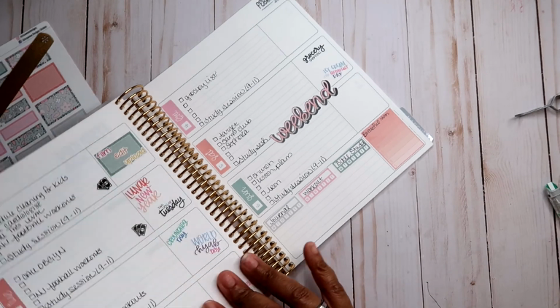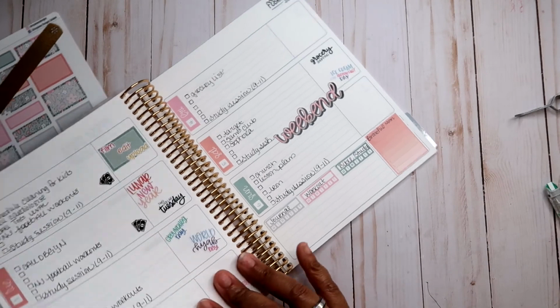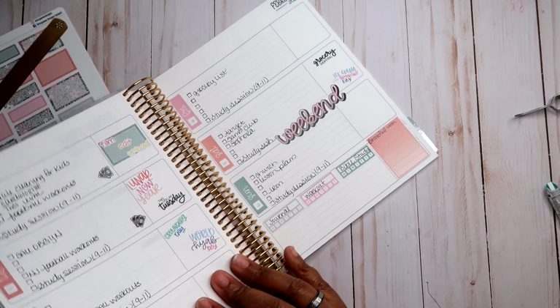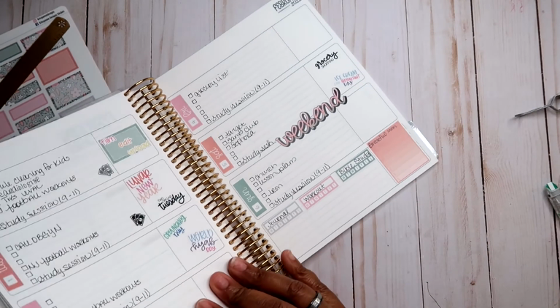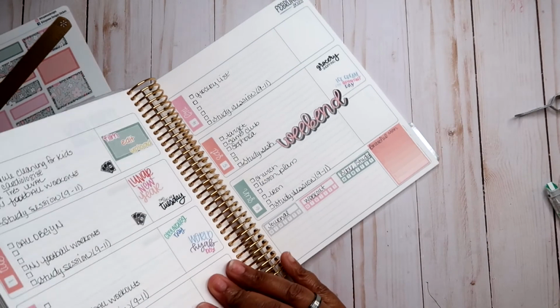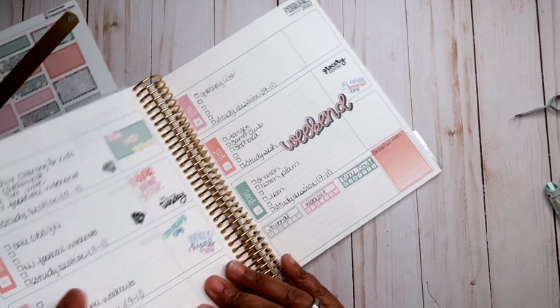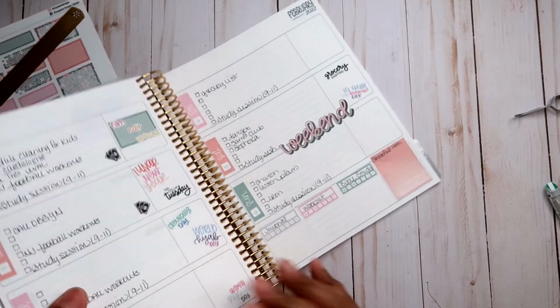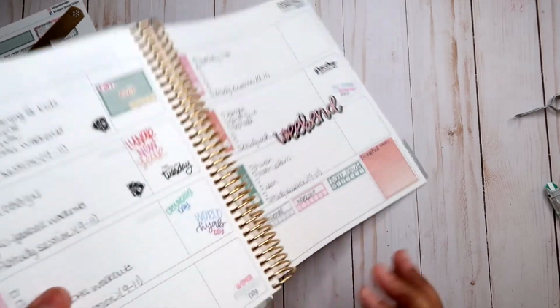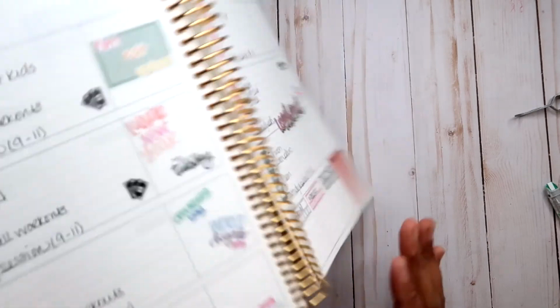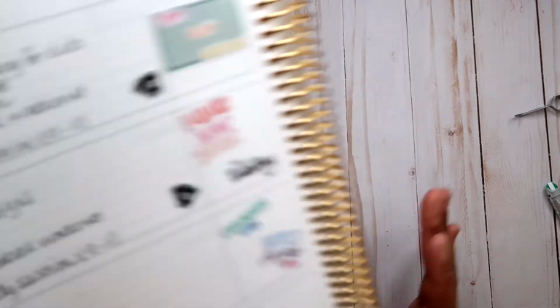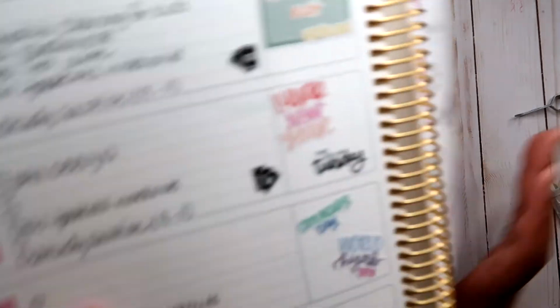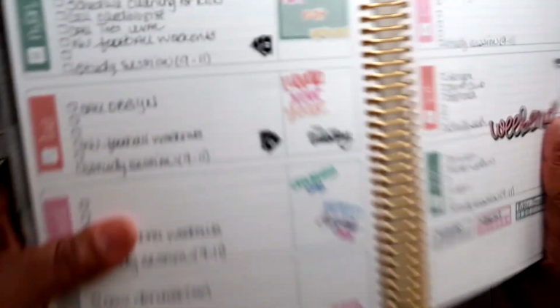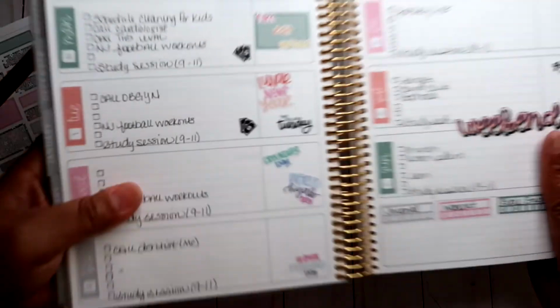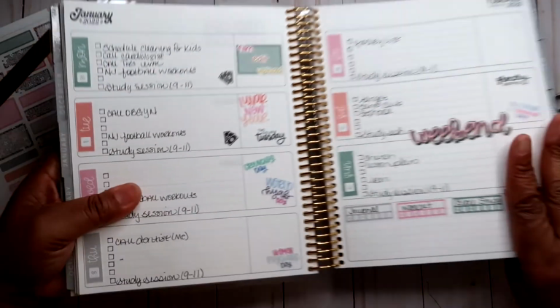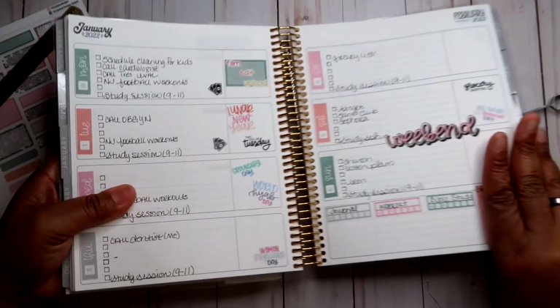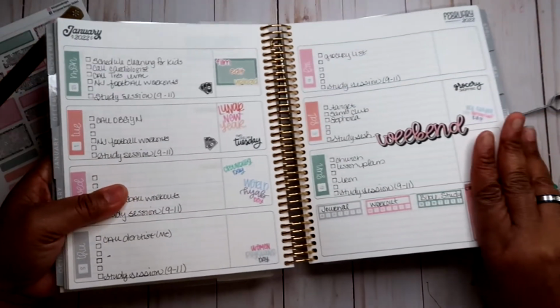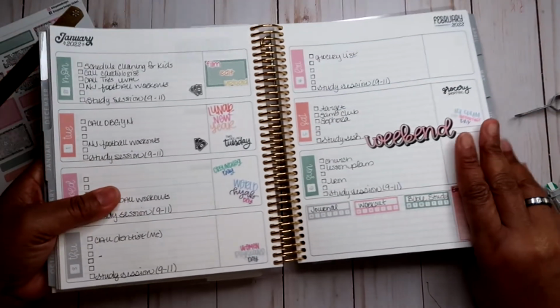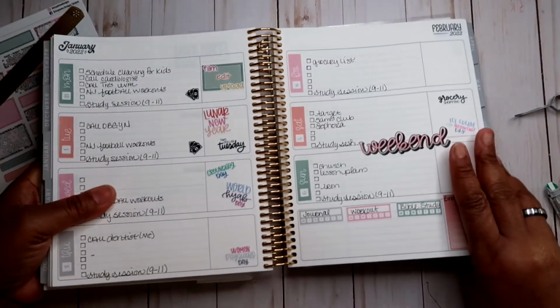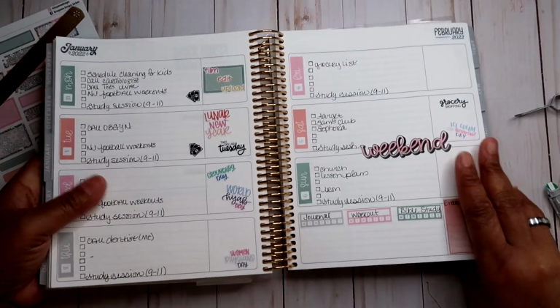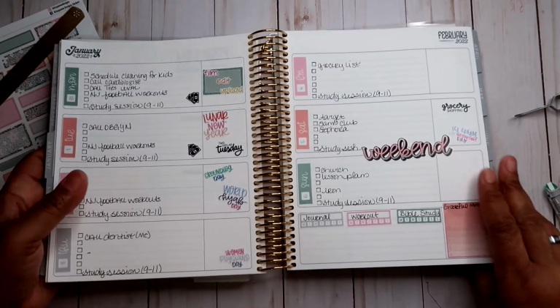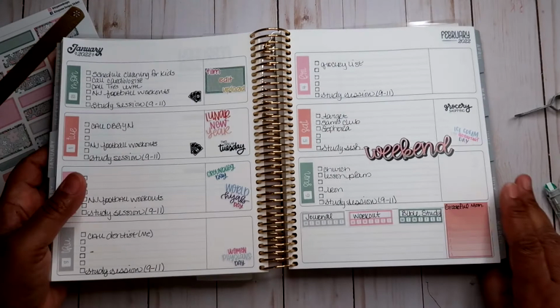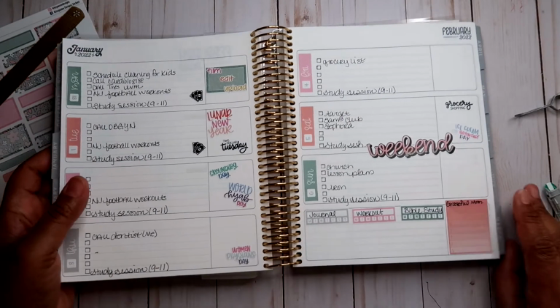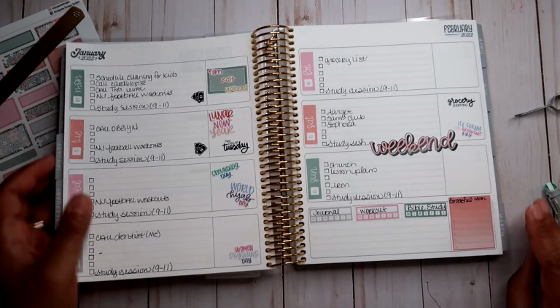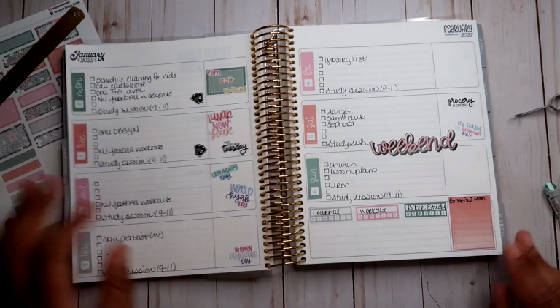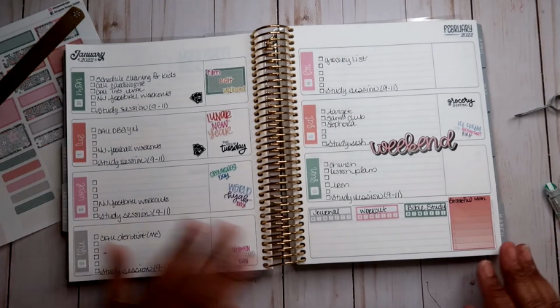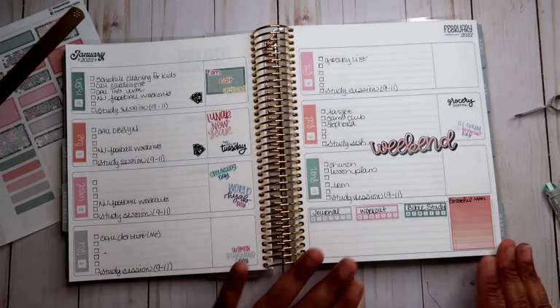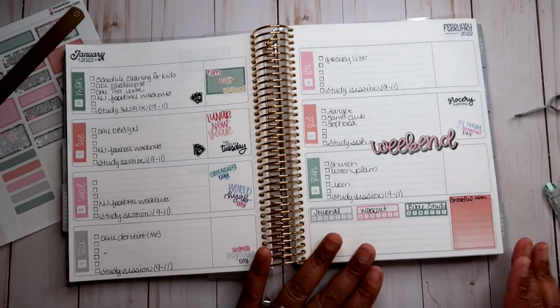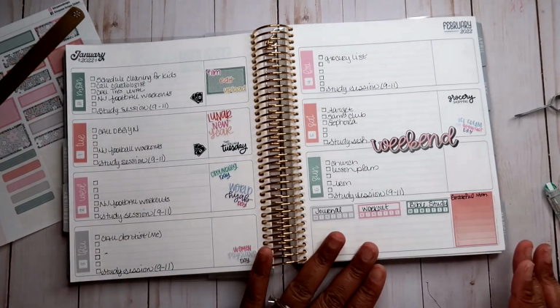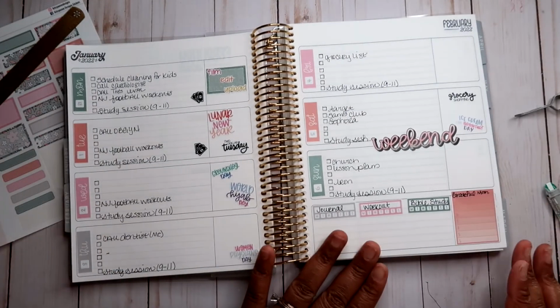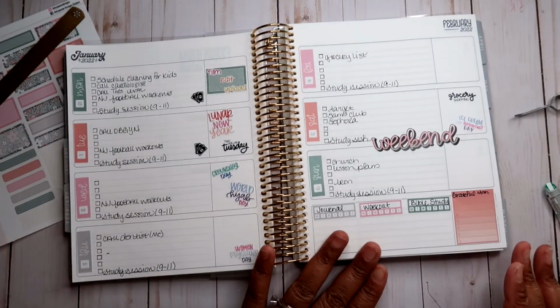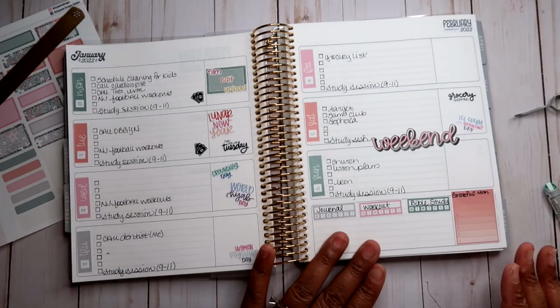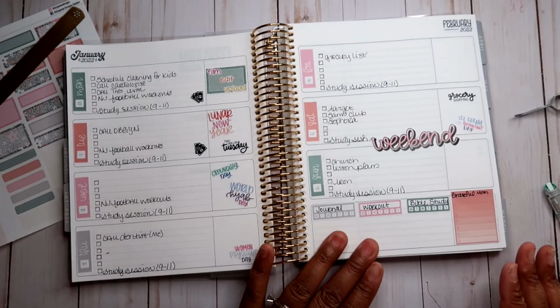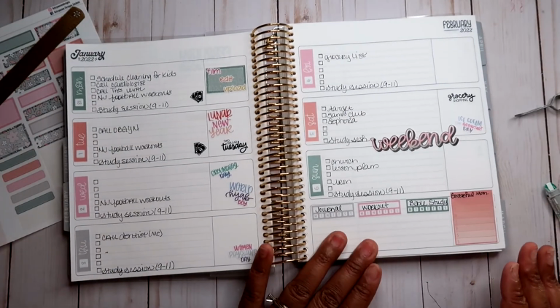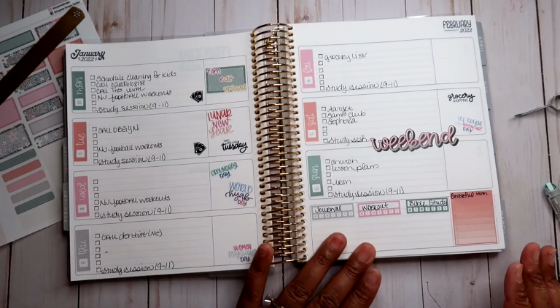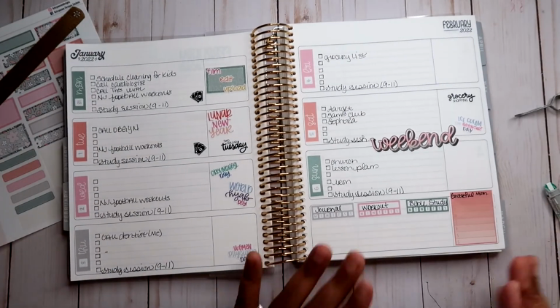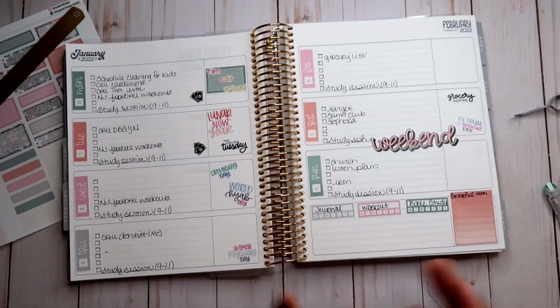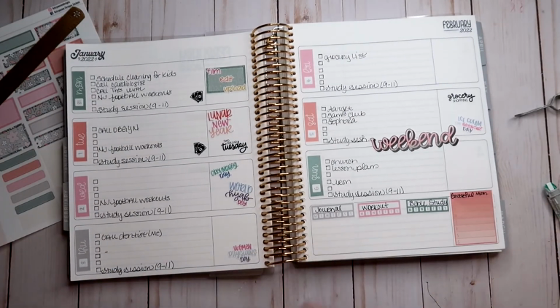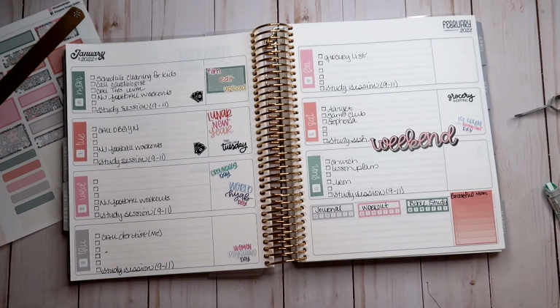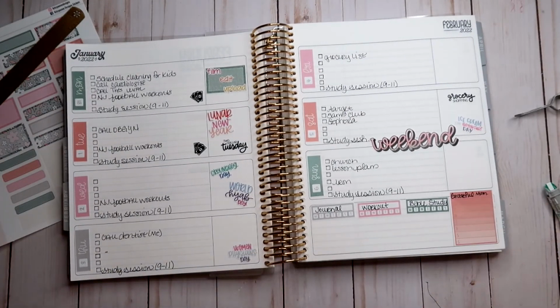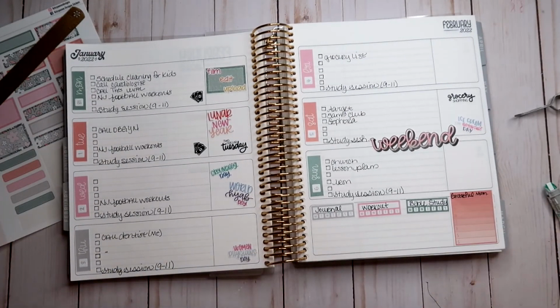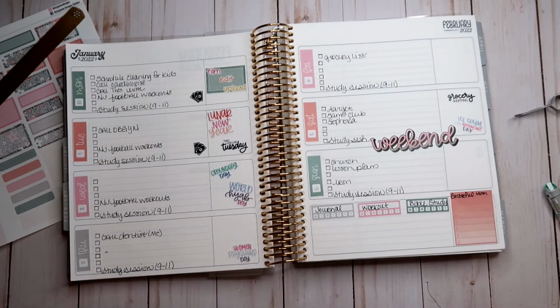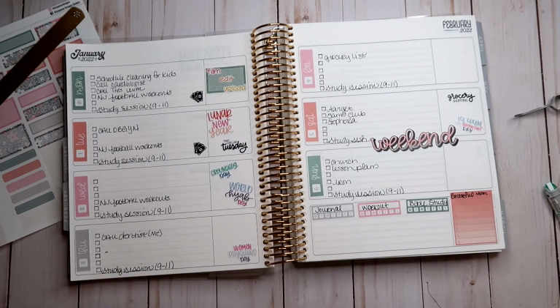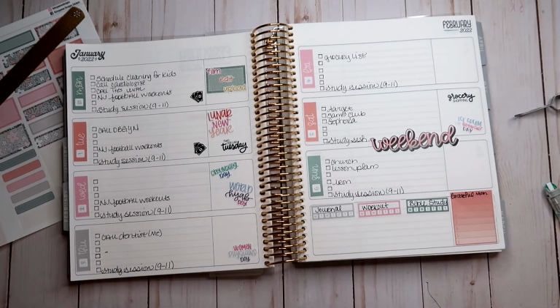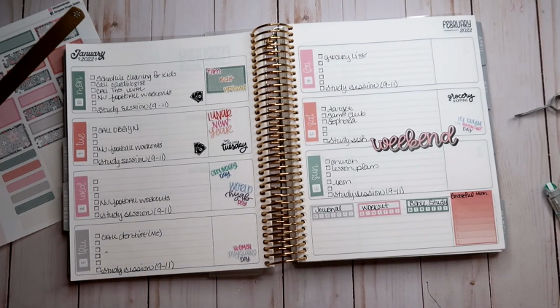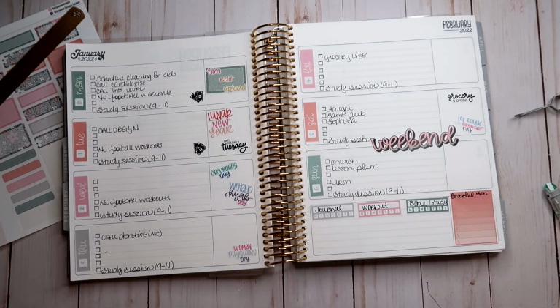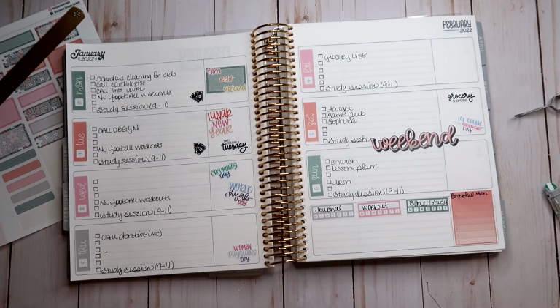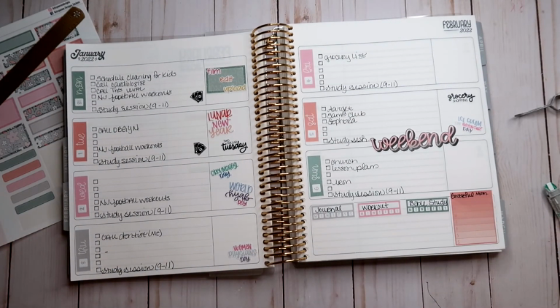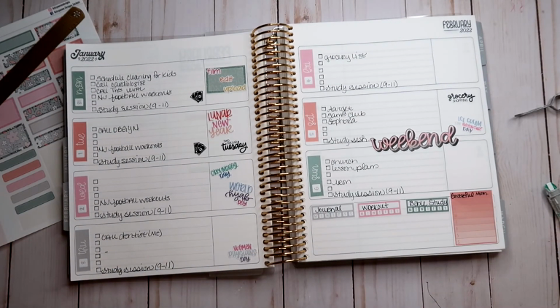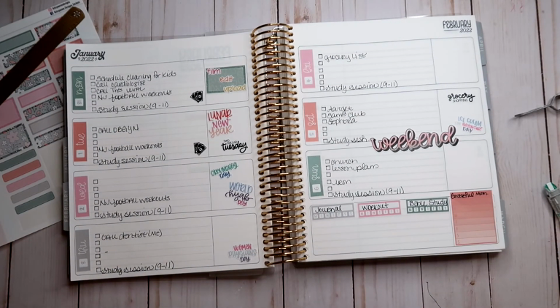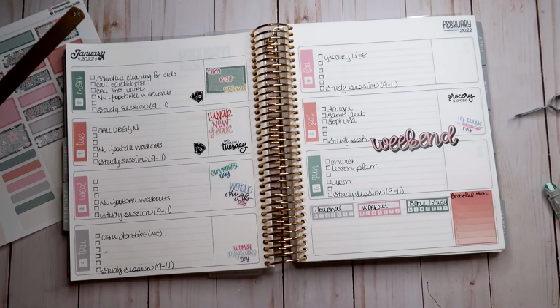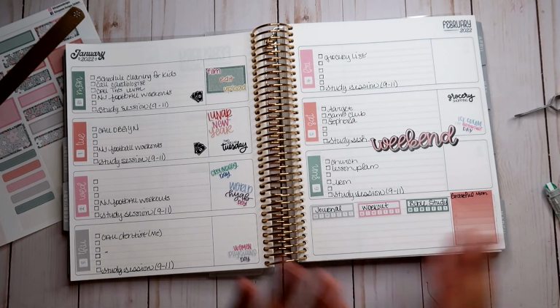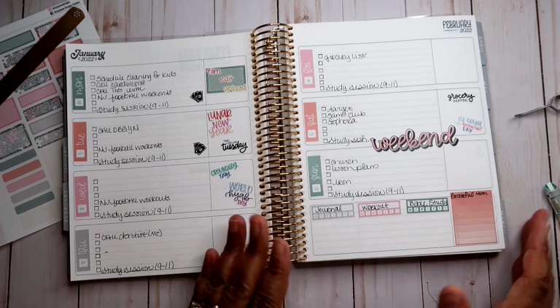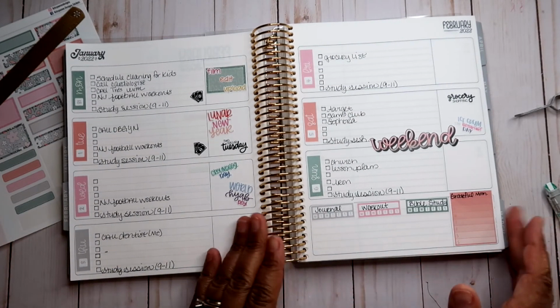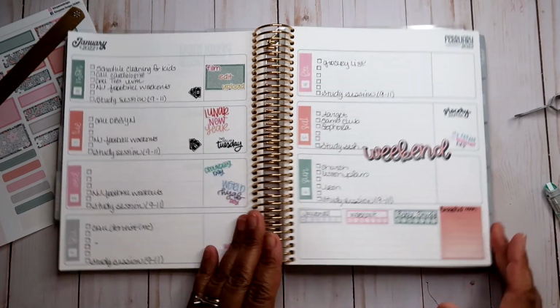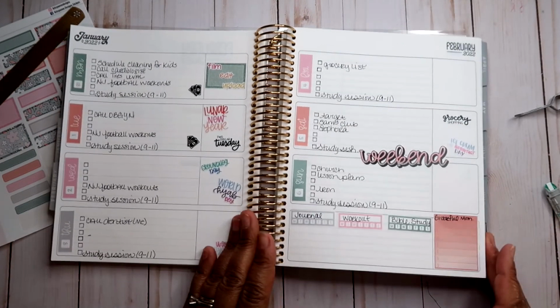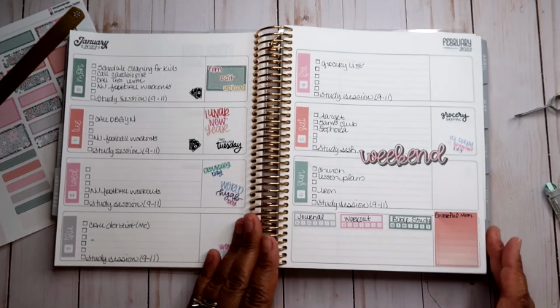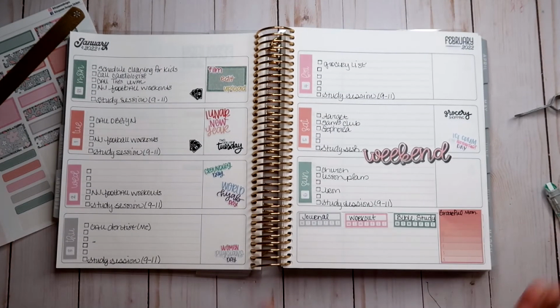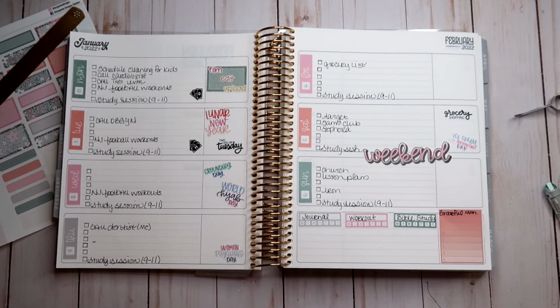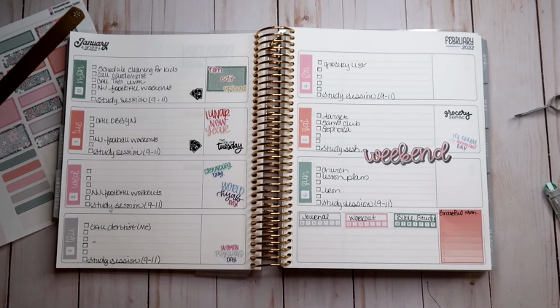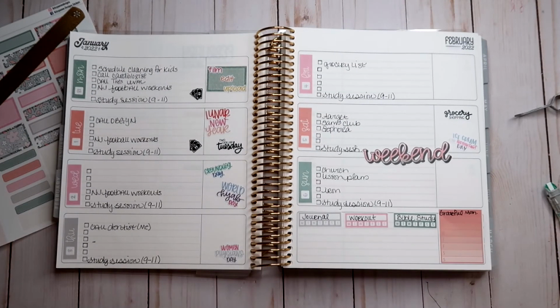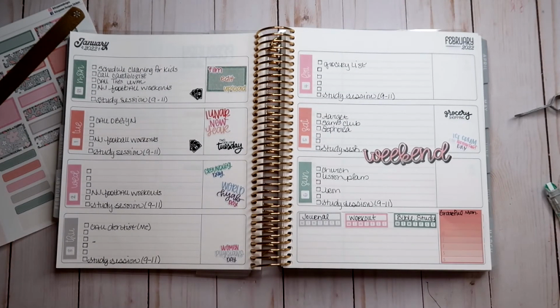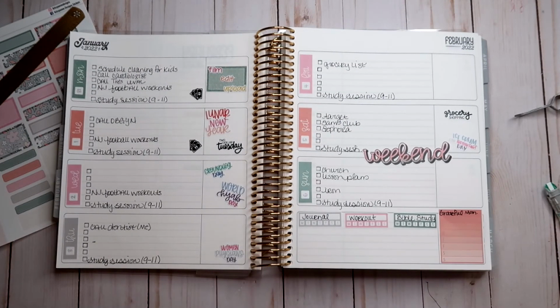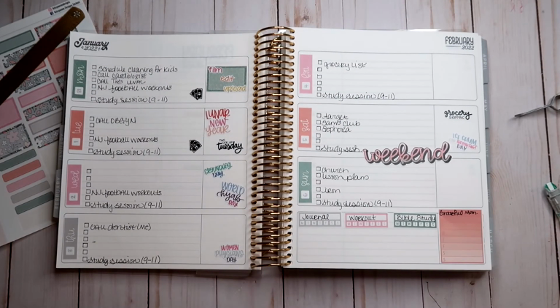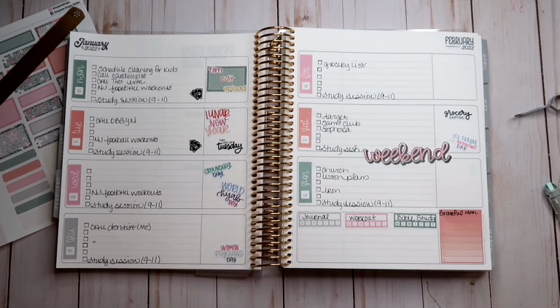I'm going to decorate this a little bit more, set it to music, and then I'll be right back.